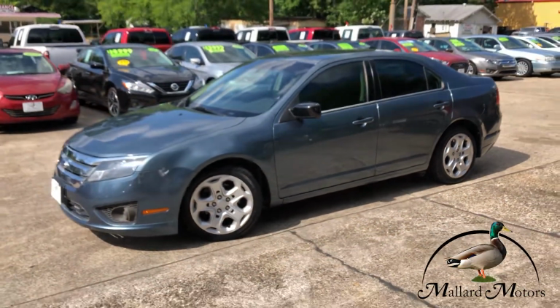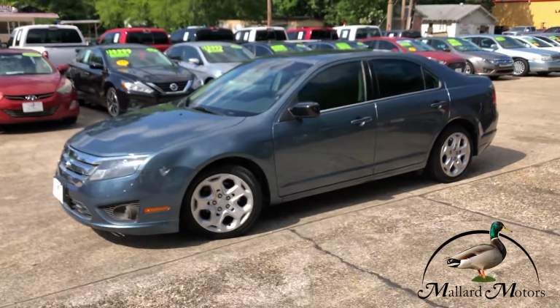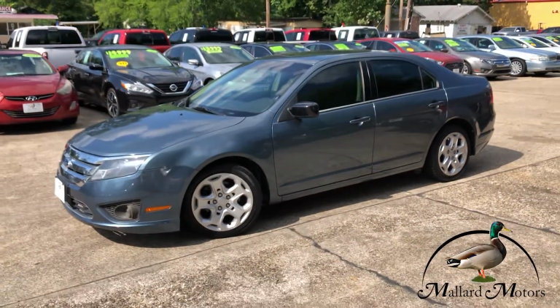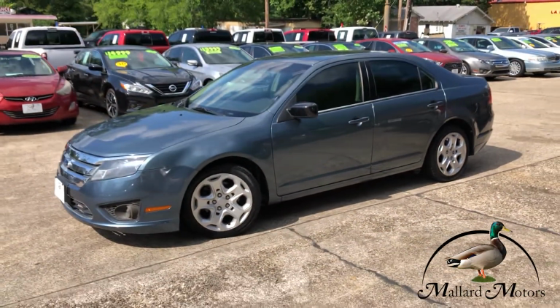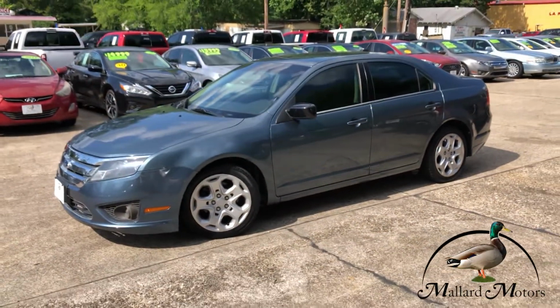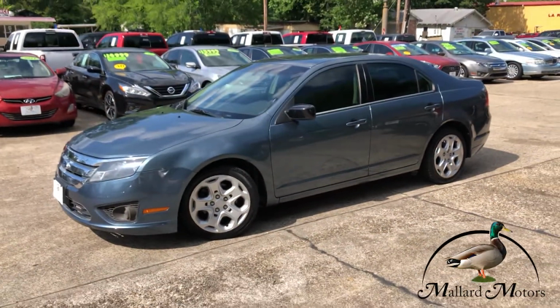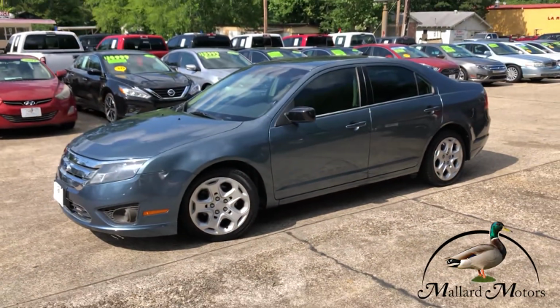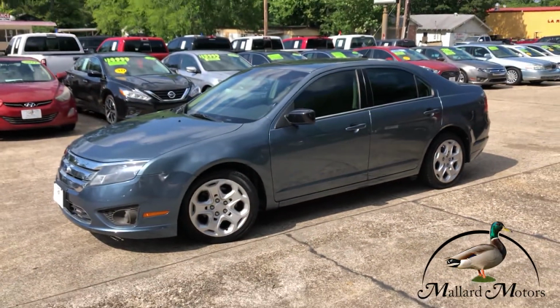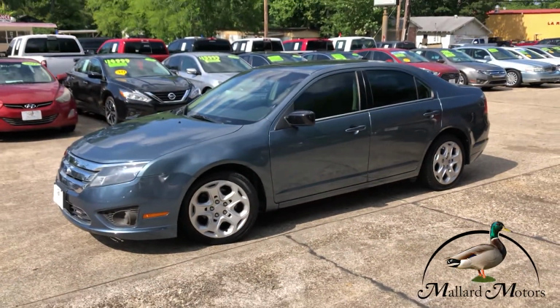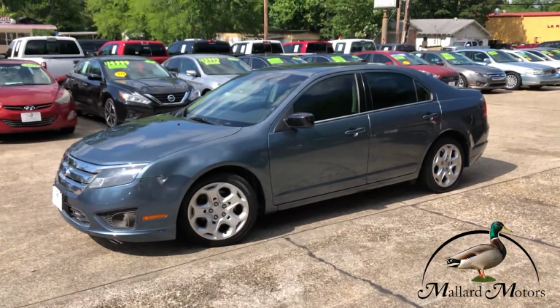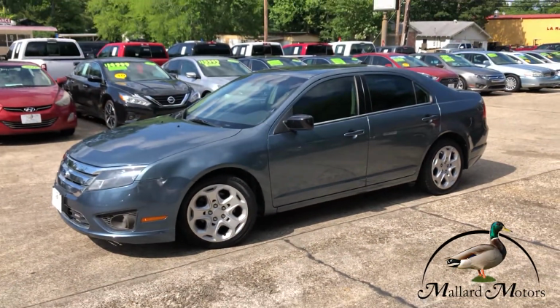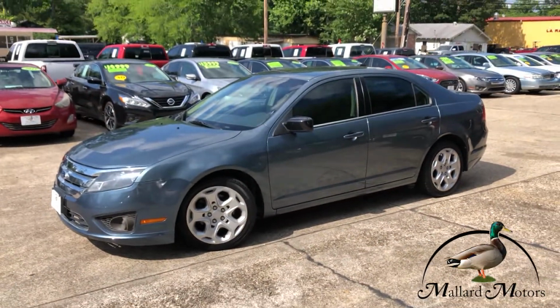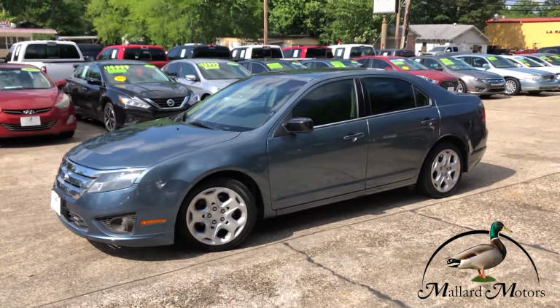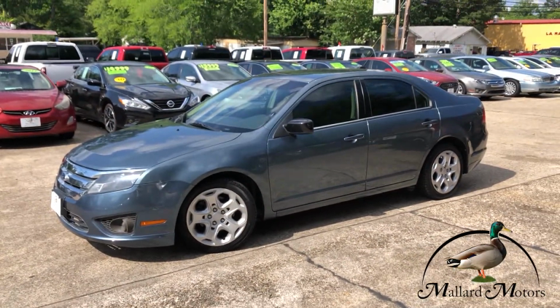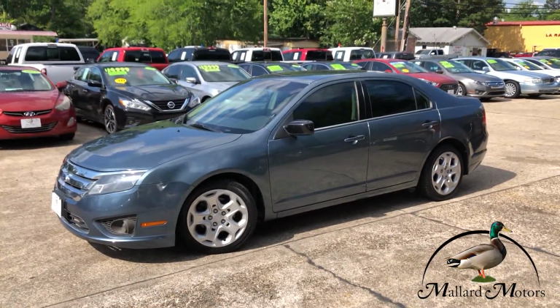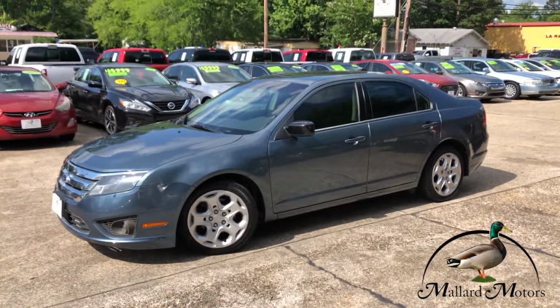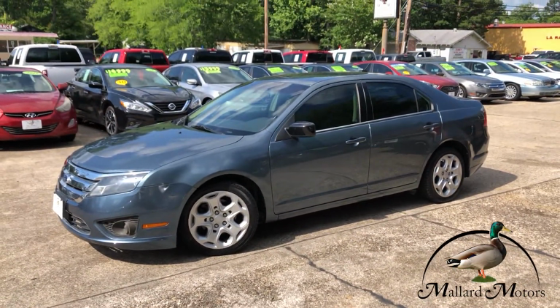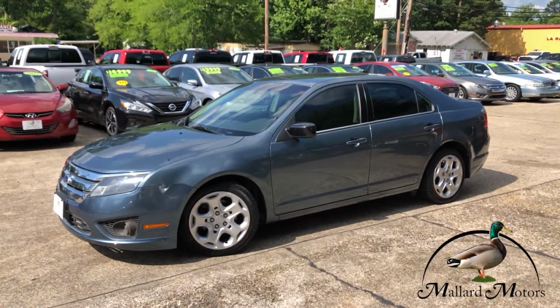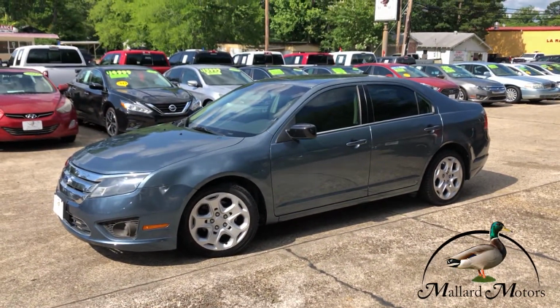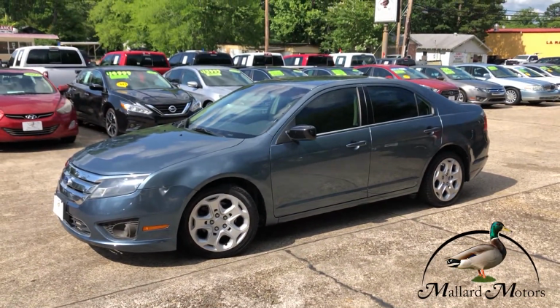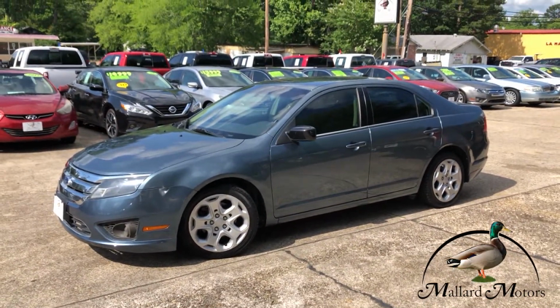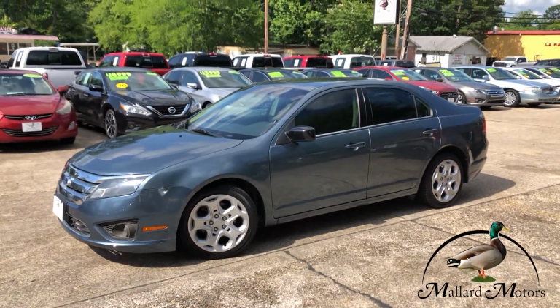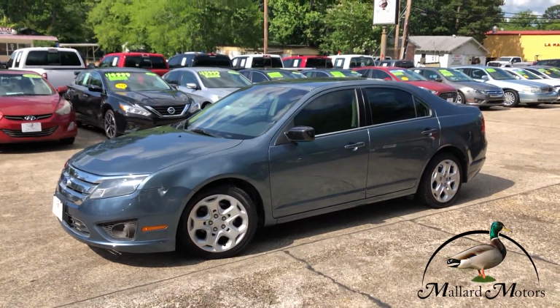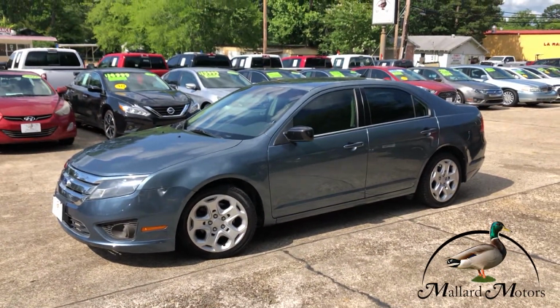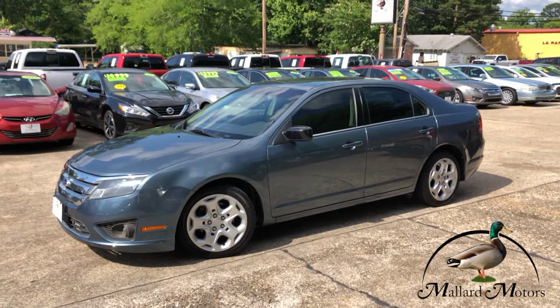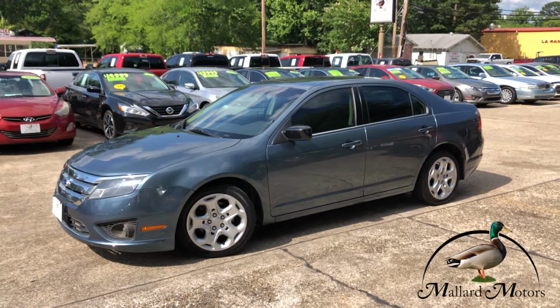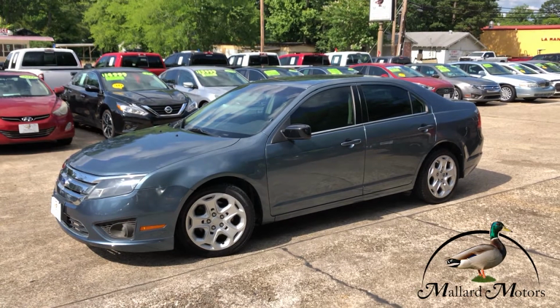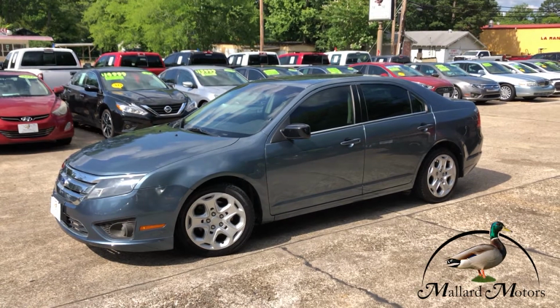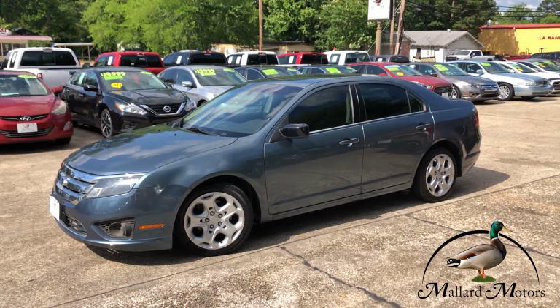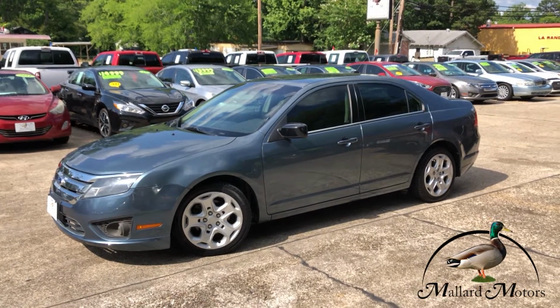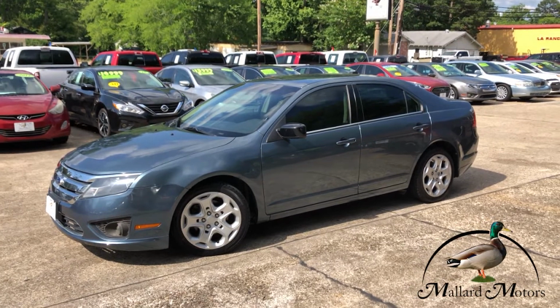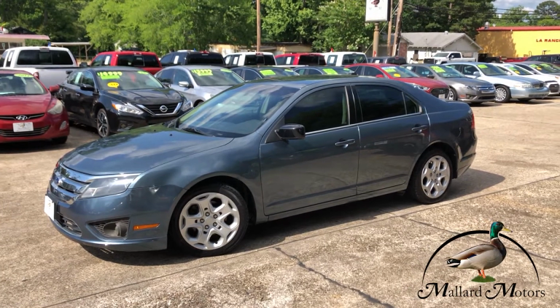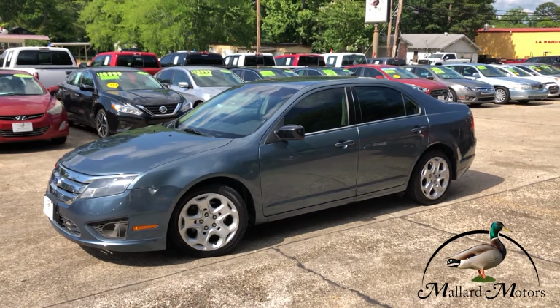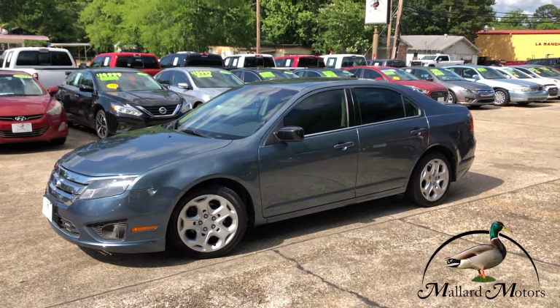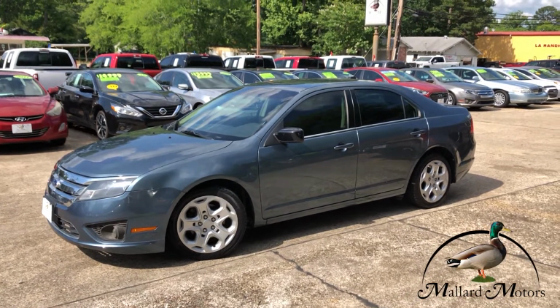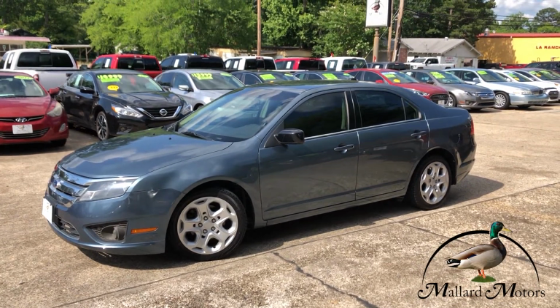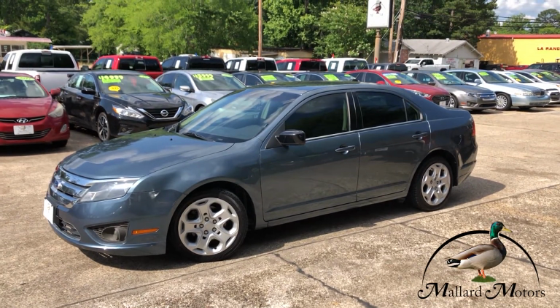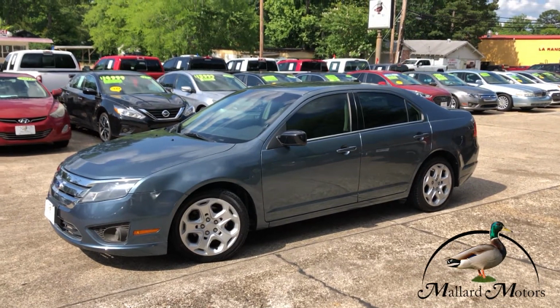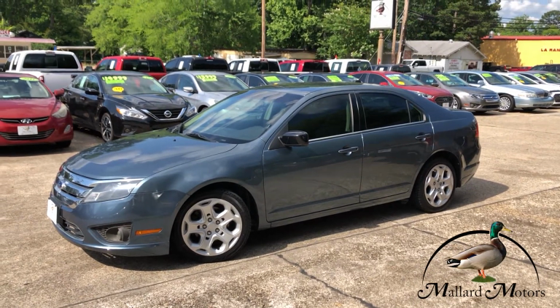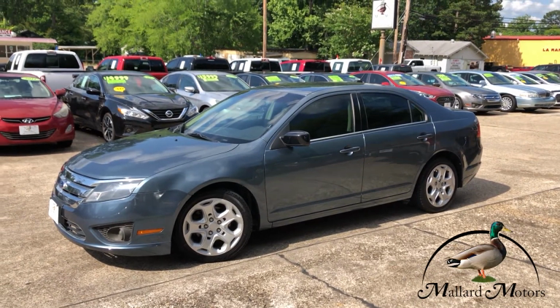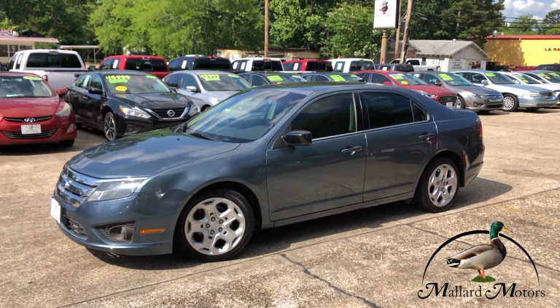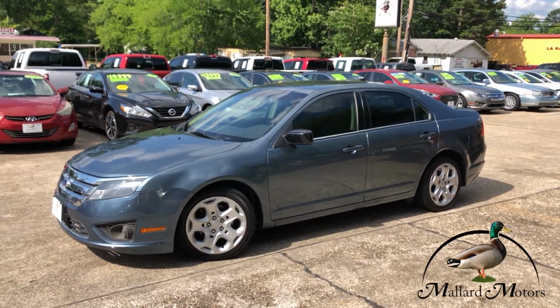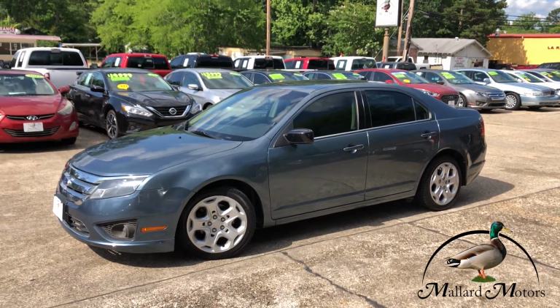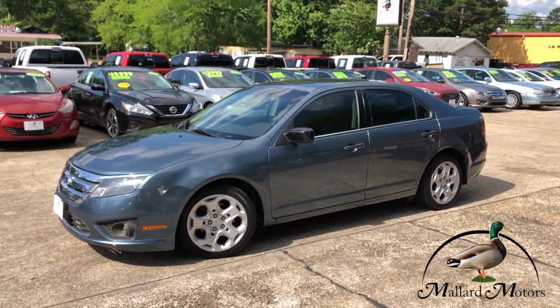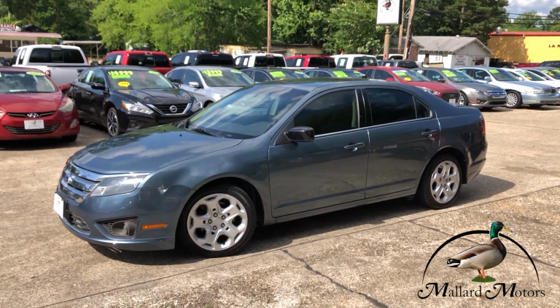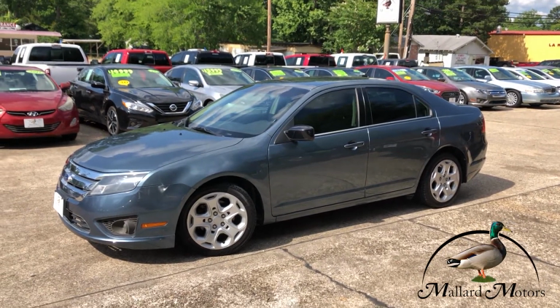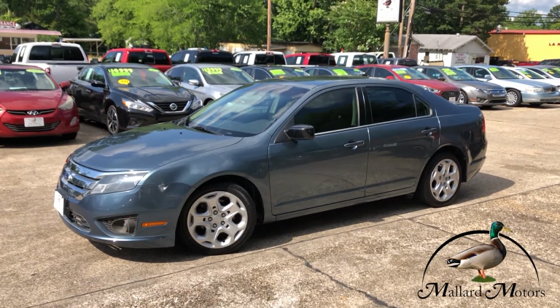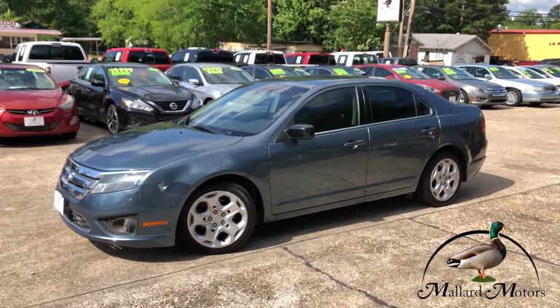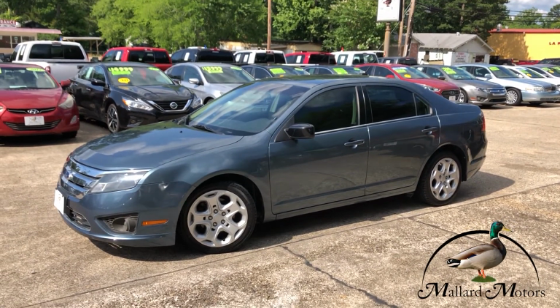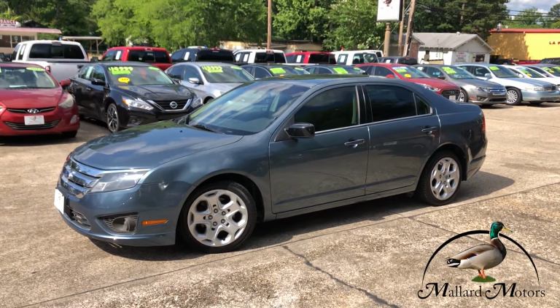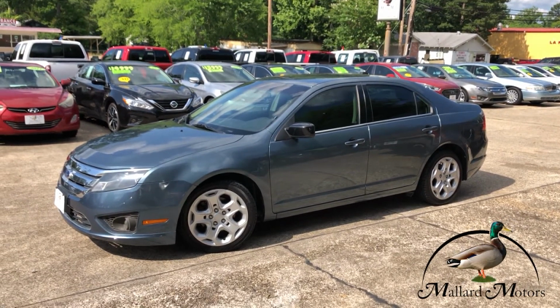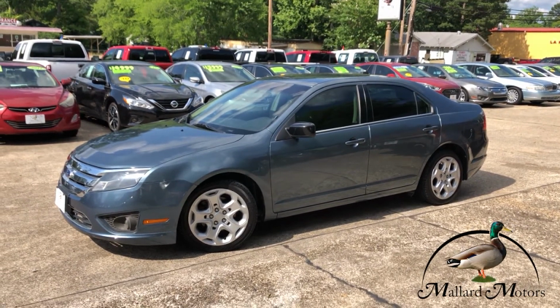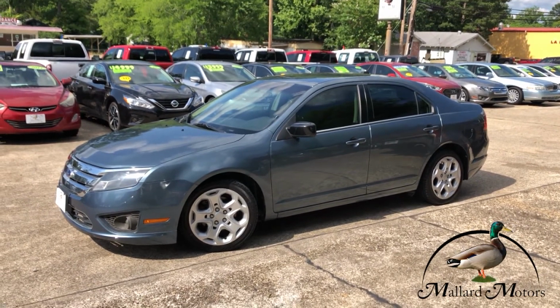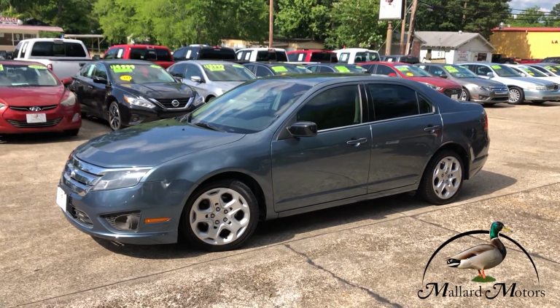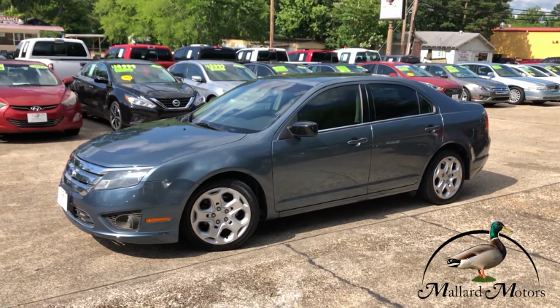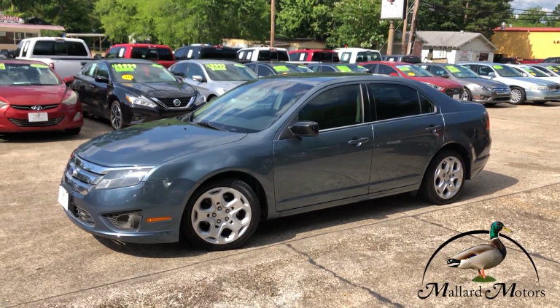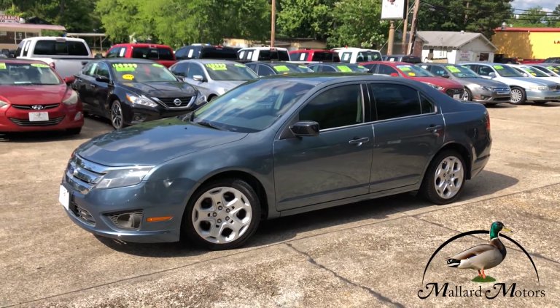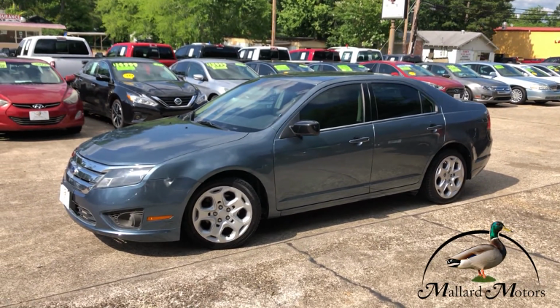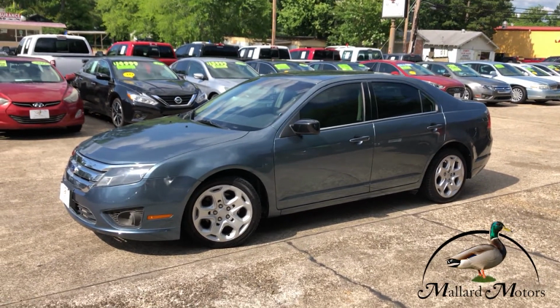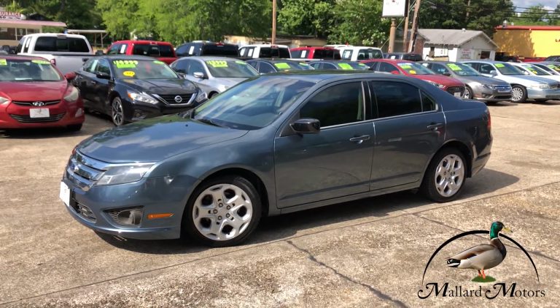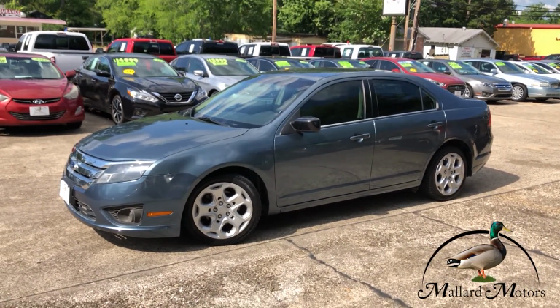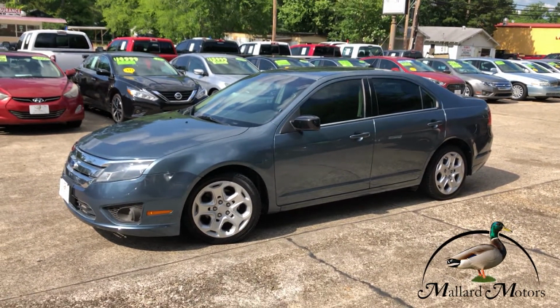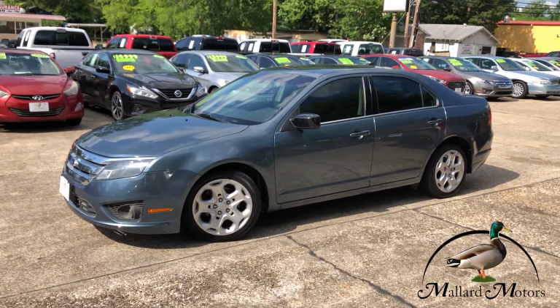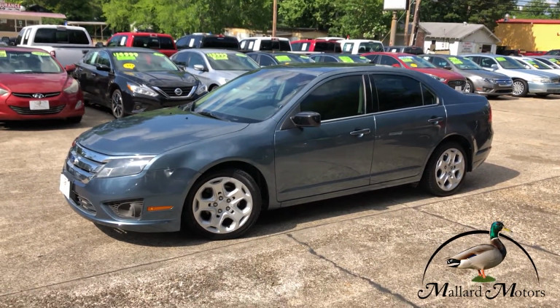Alright, if you're interested in this car or you've got any more questions, you can give me a call. You can reach me at 870-639-9200.